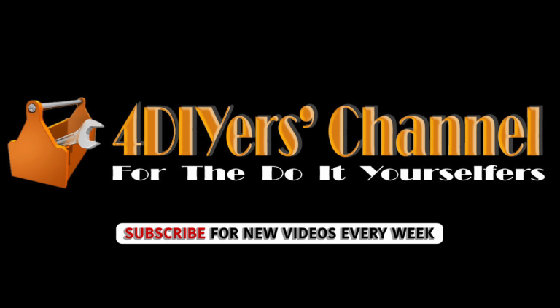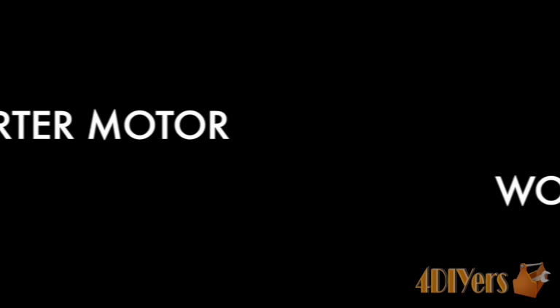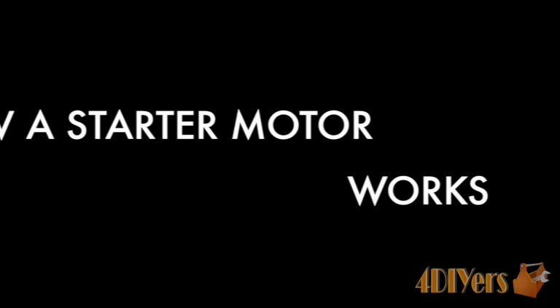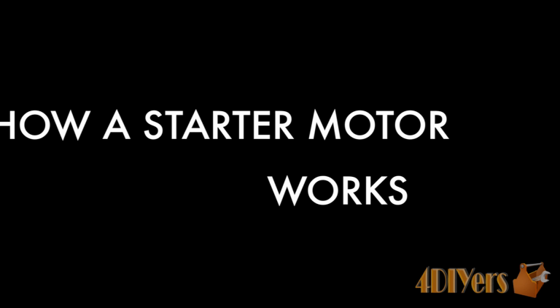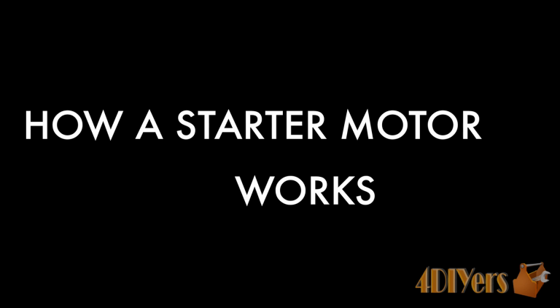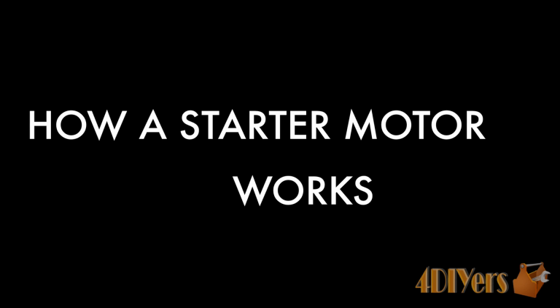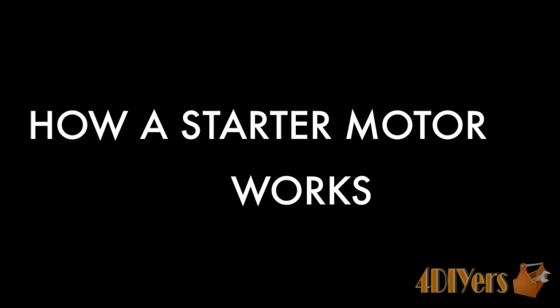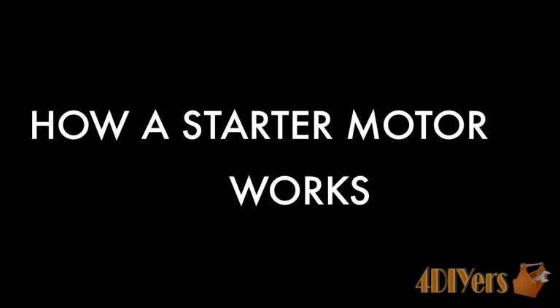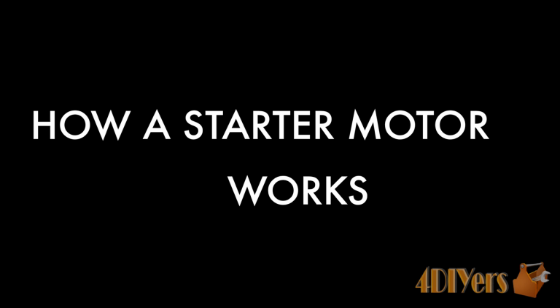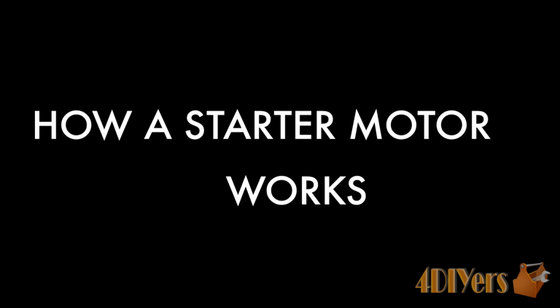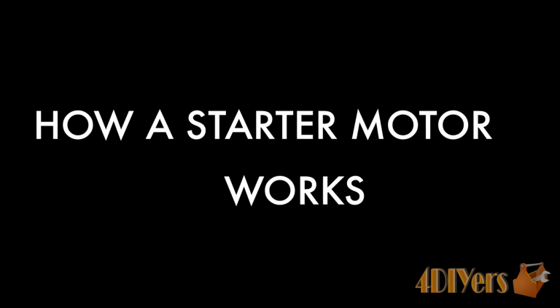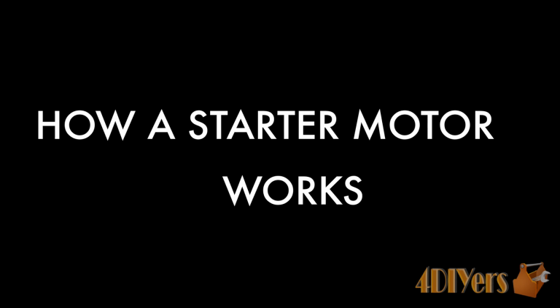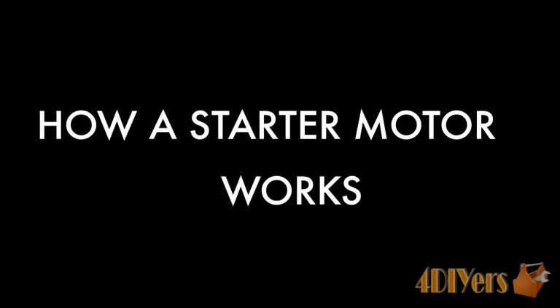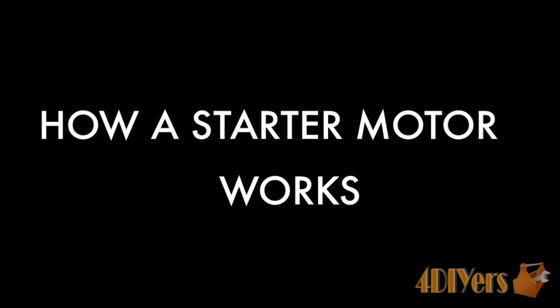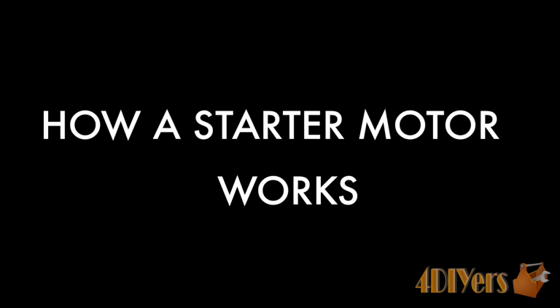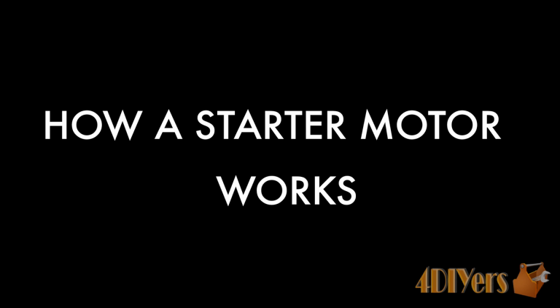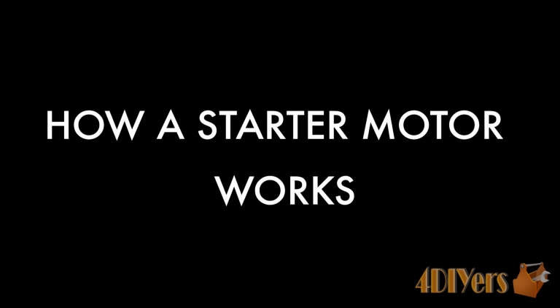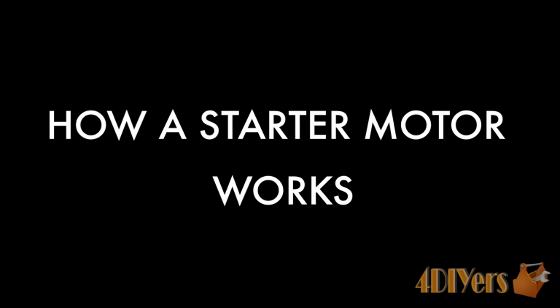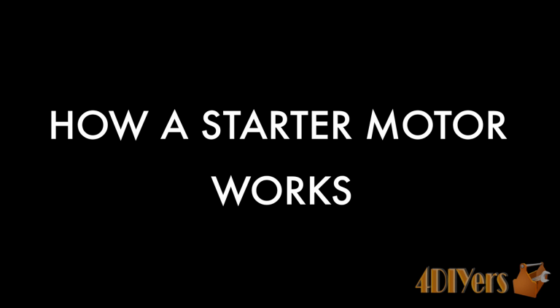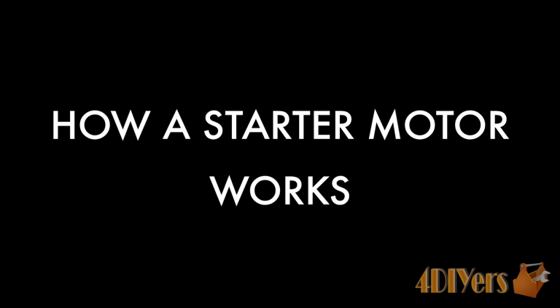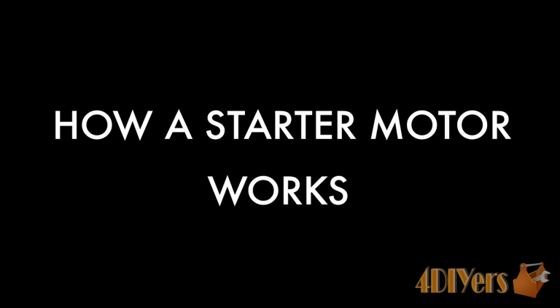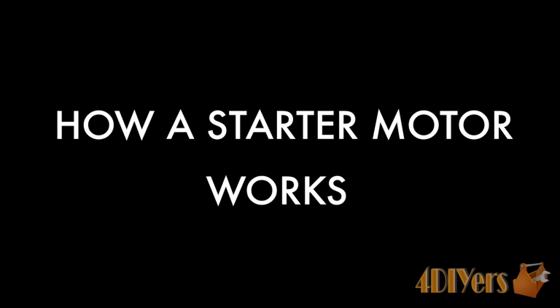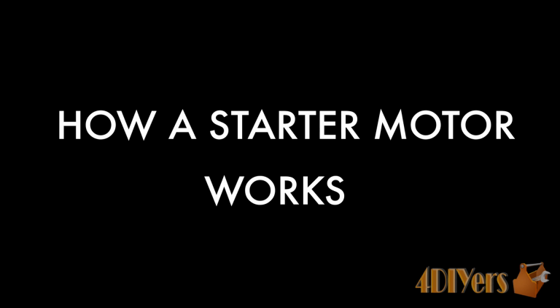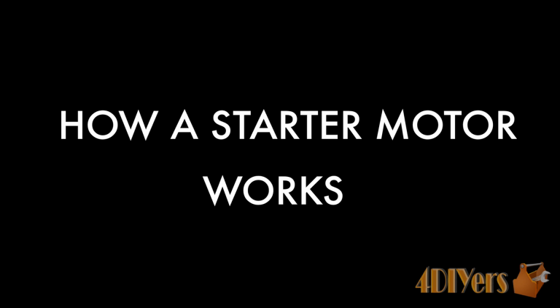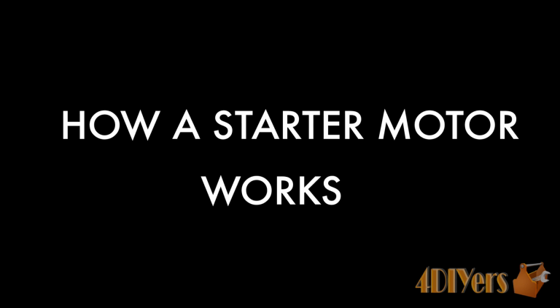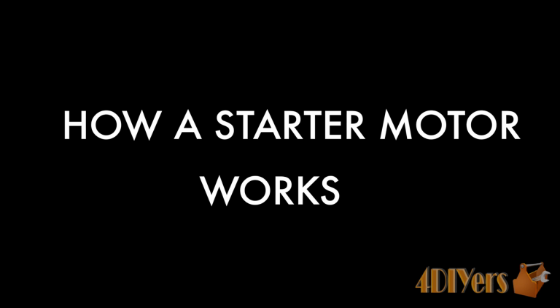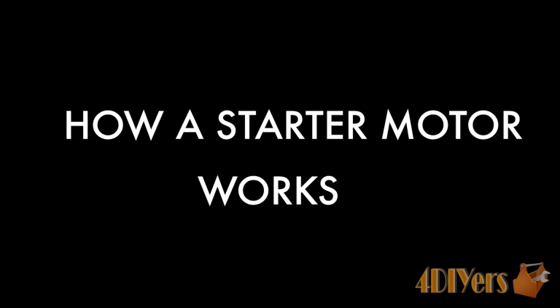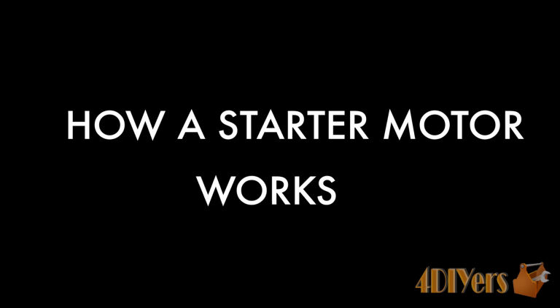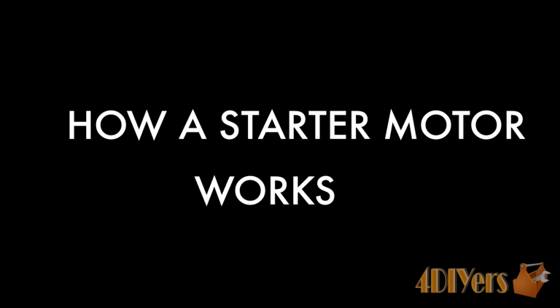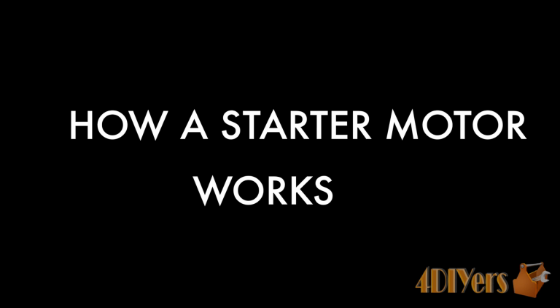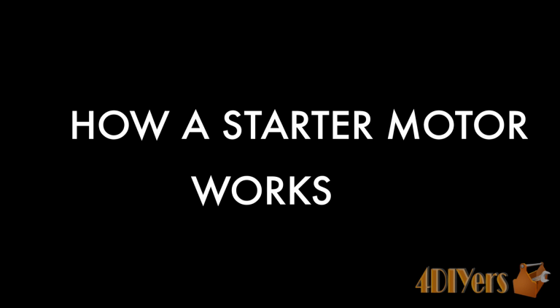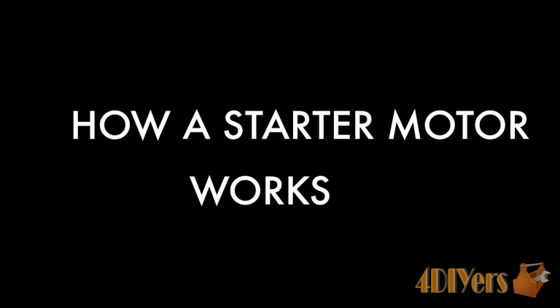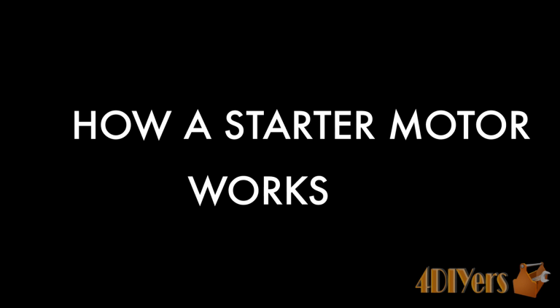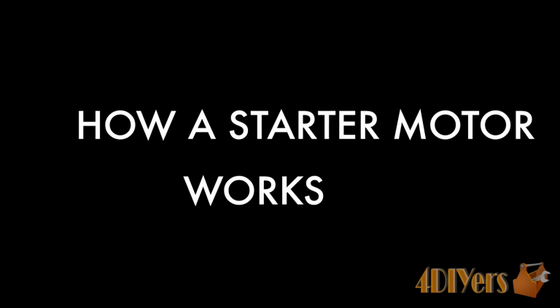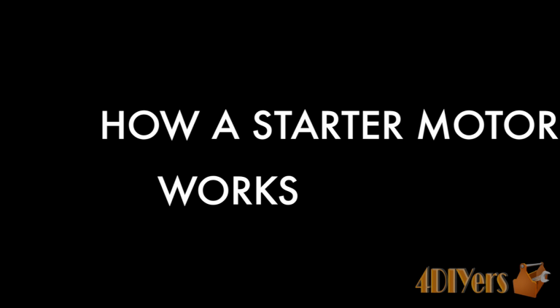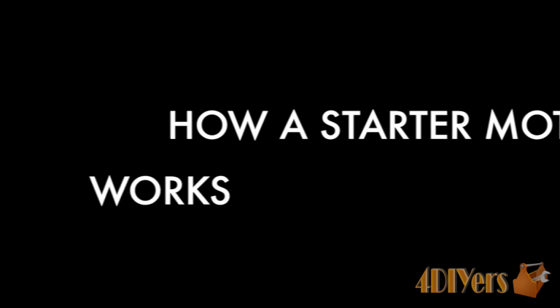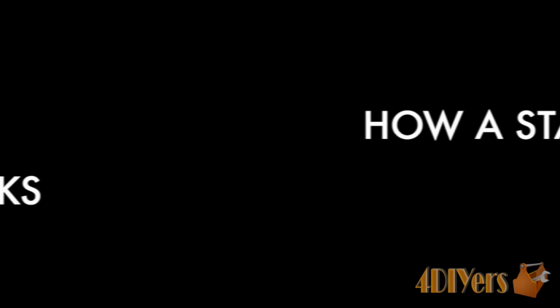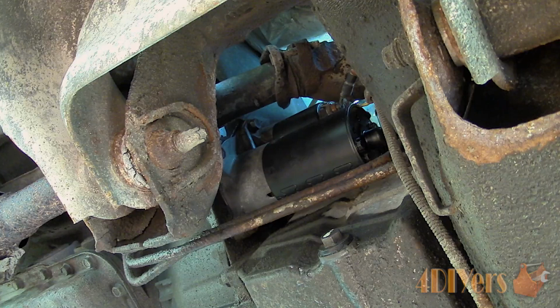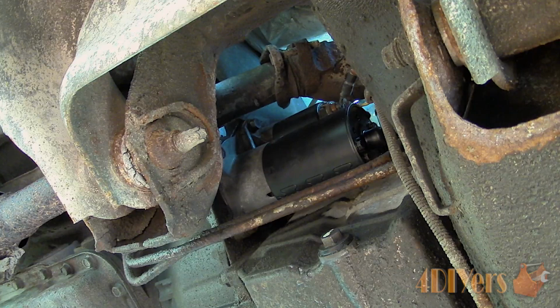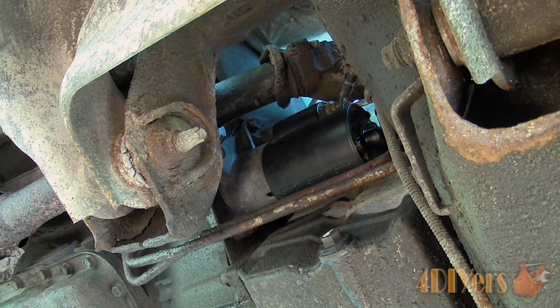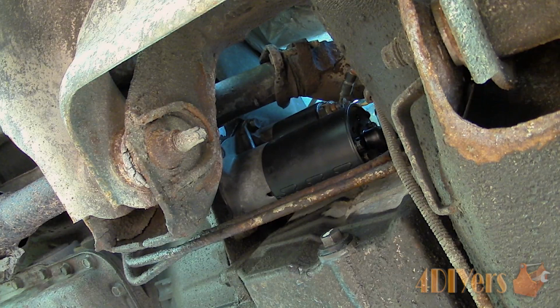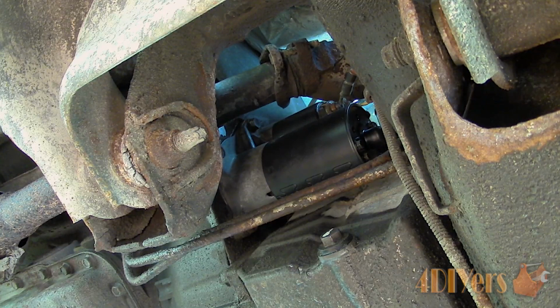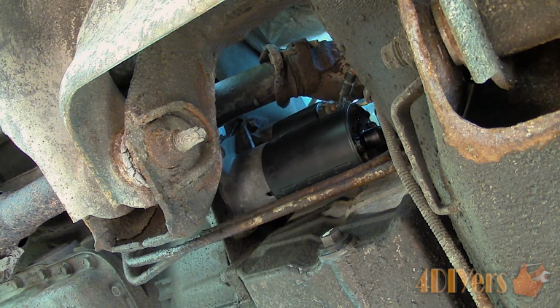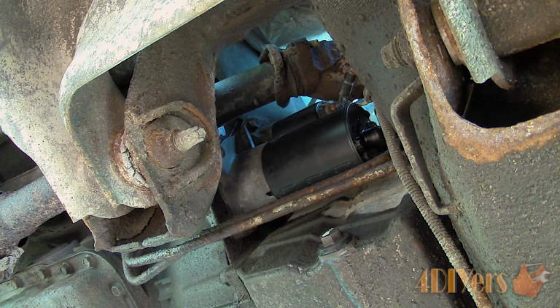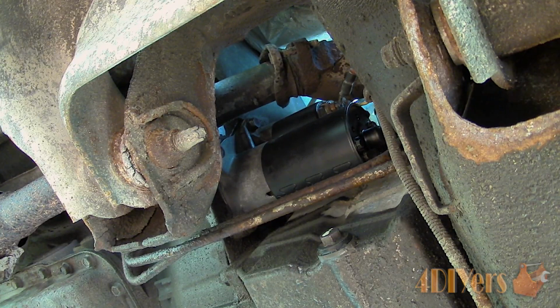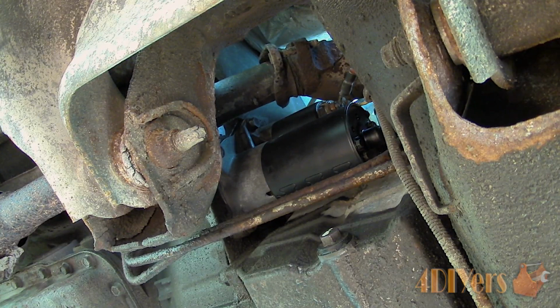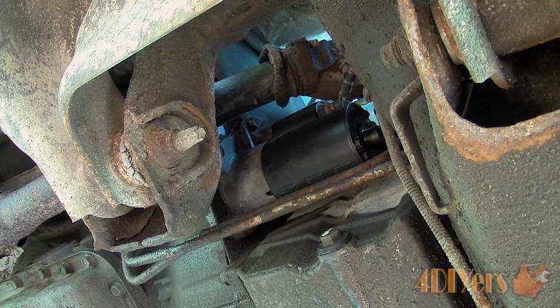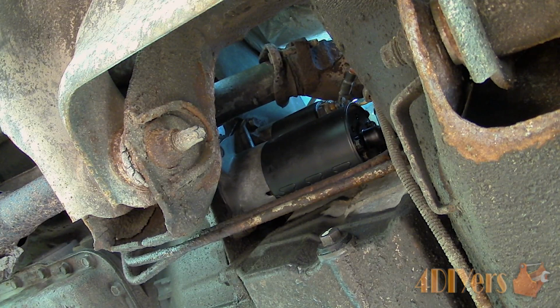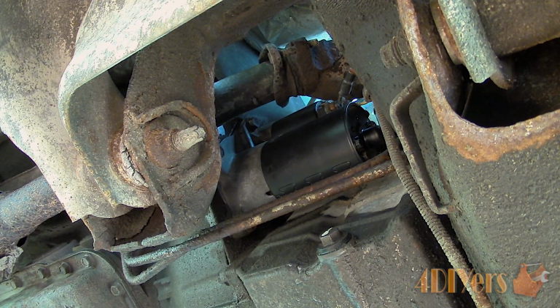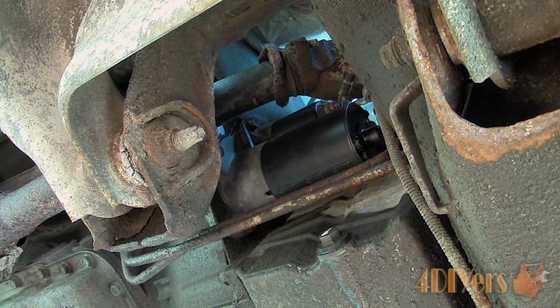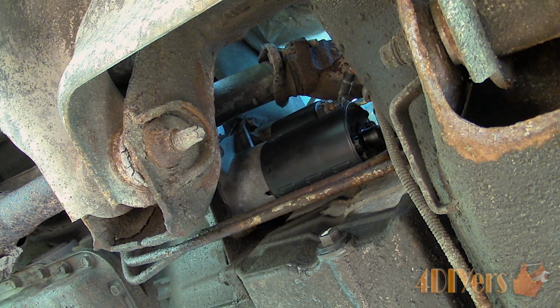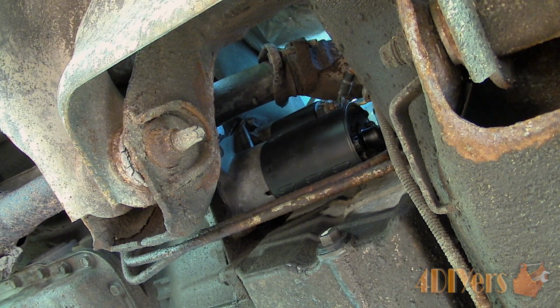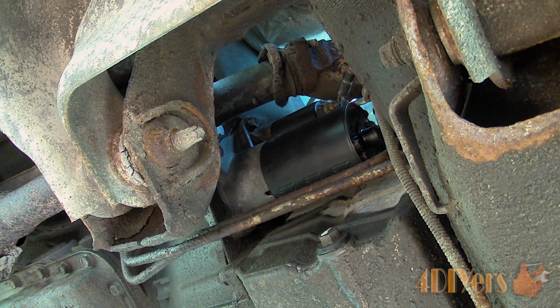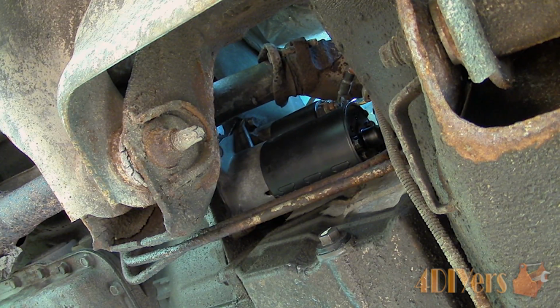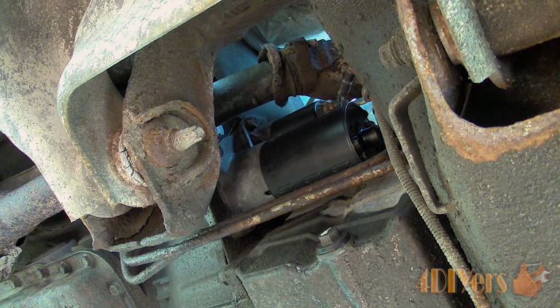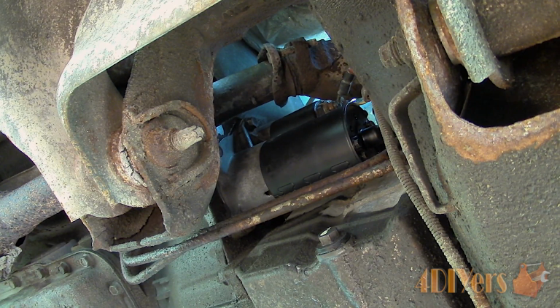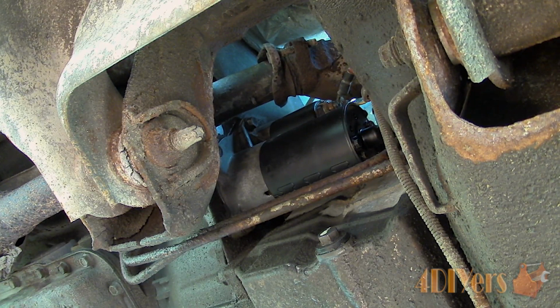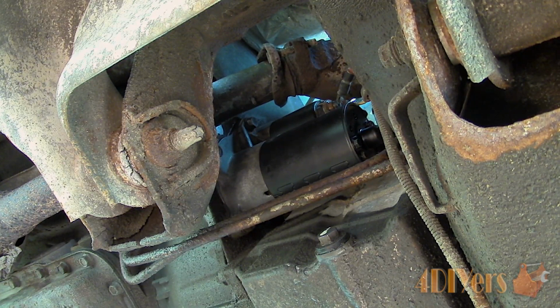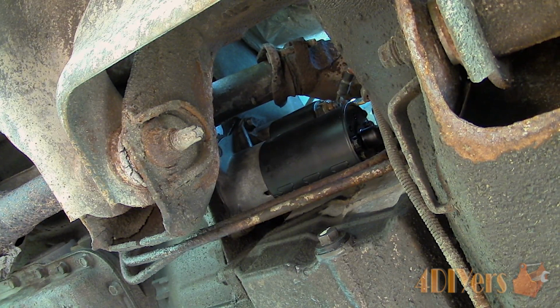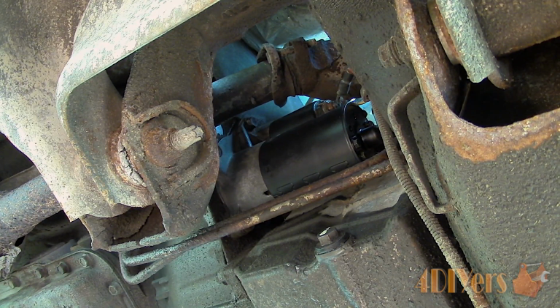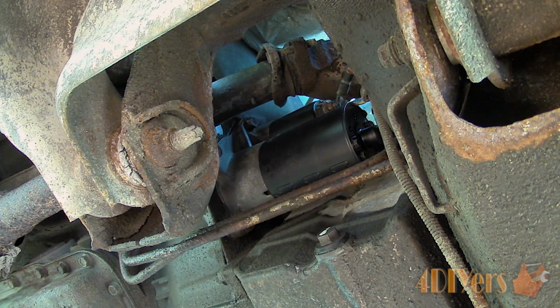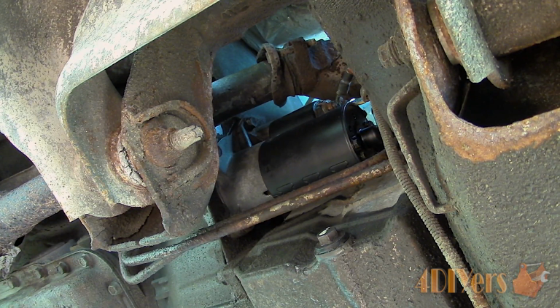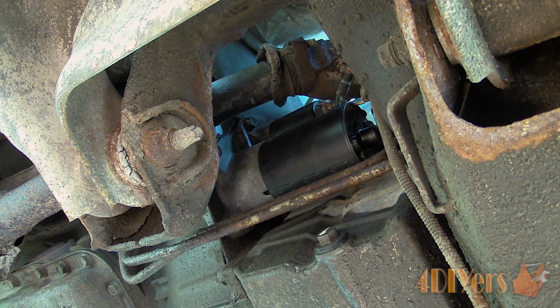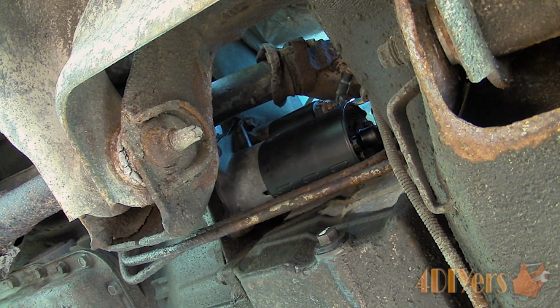Hello viewers, FordDIYers here with another tutorial video for everyone. In this particular video I'll be doing a demonstration on how a starter motor works.